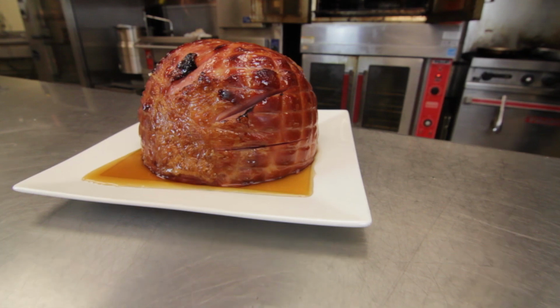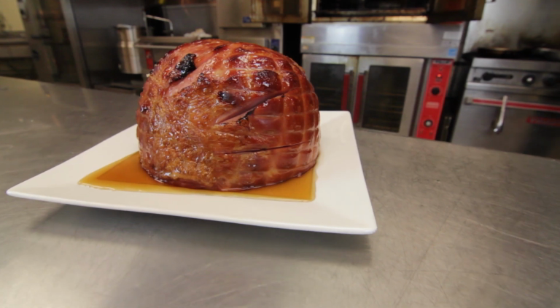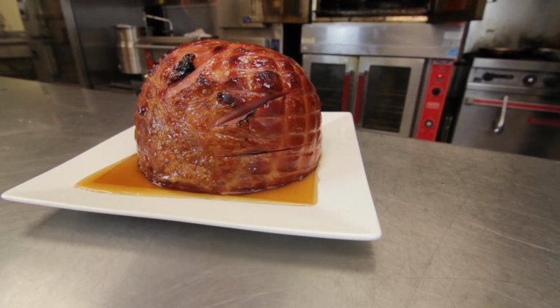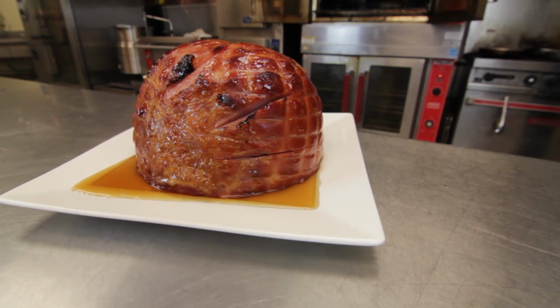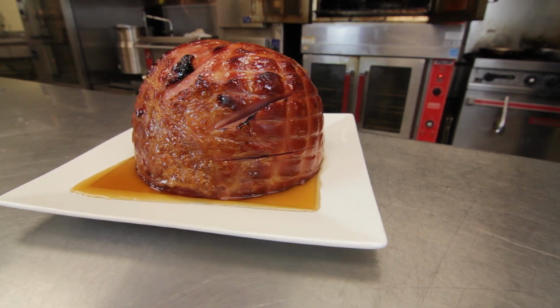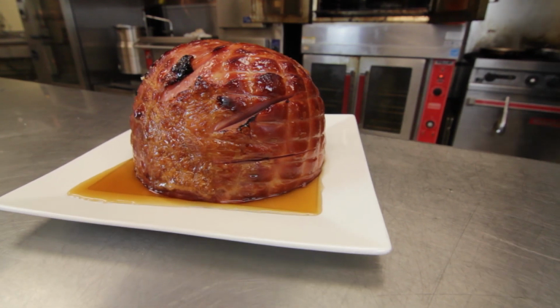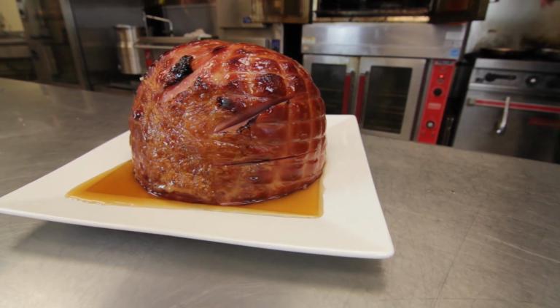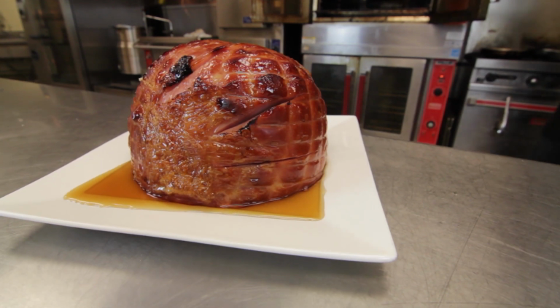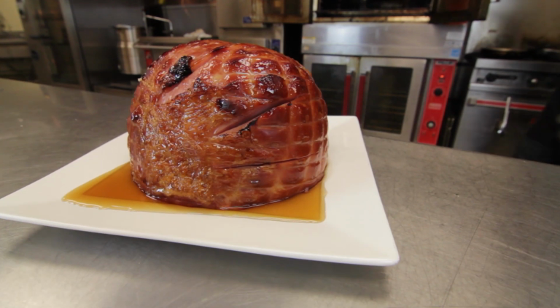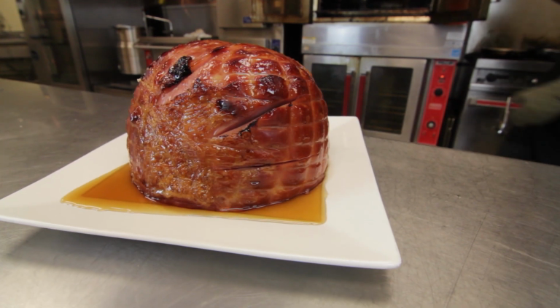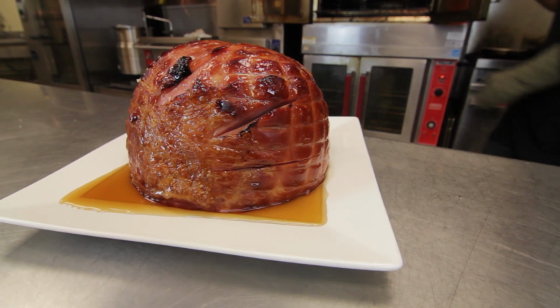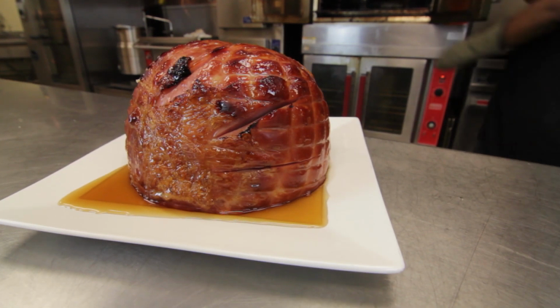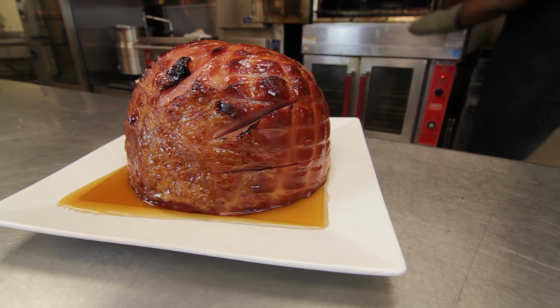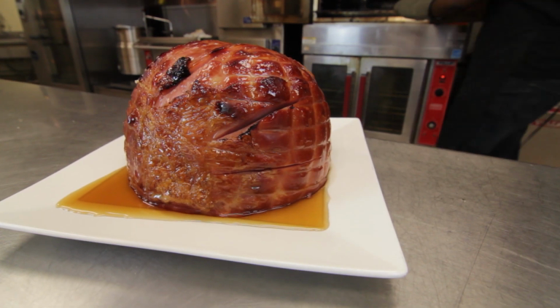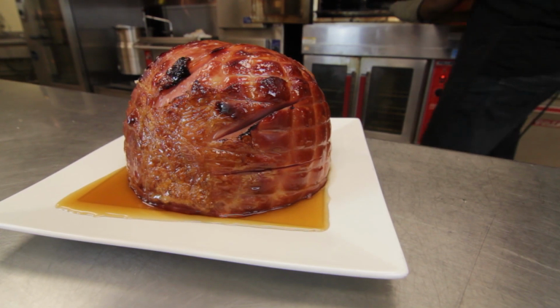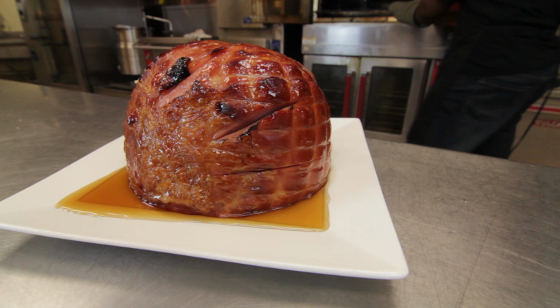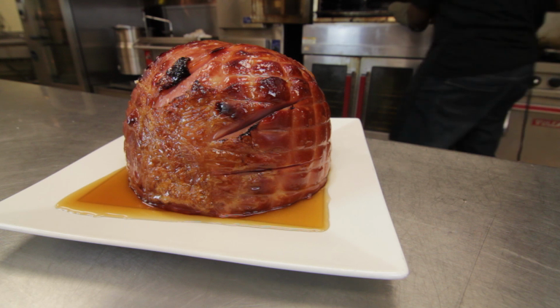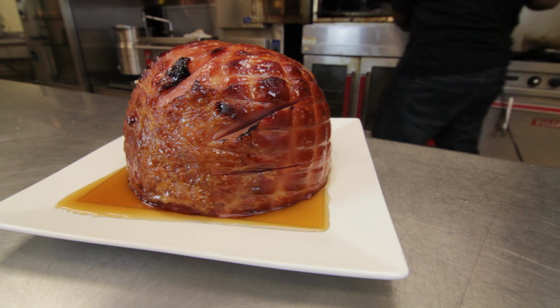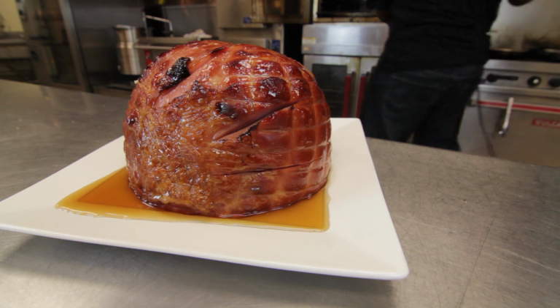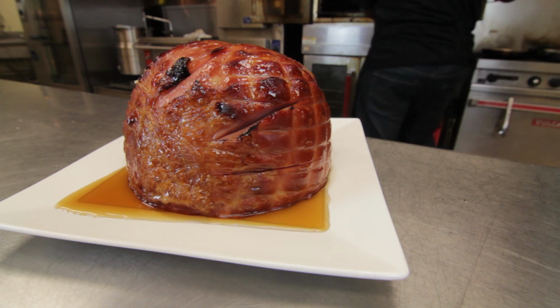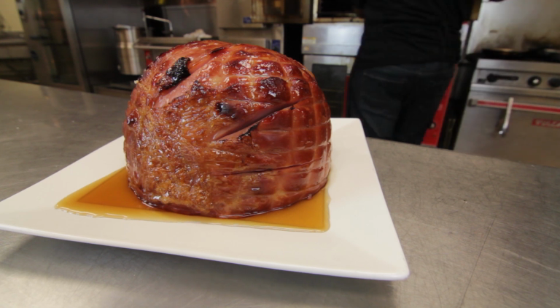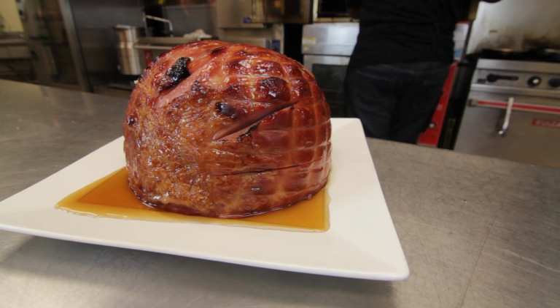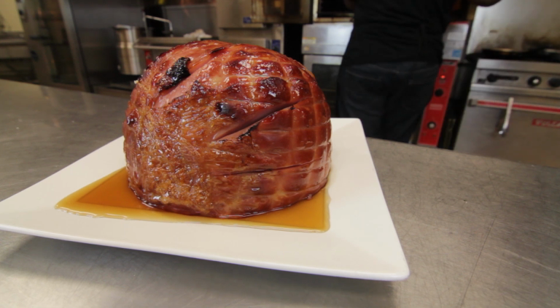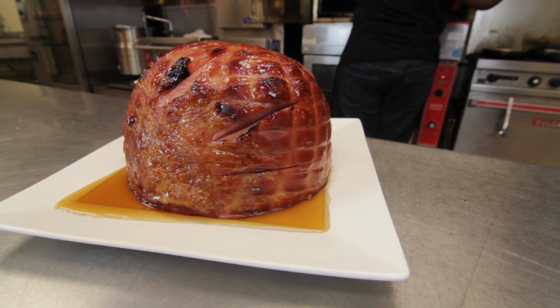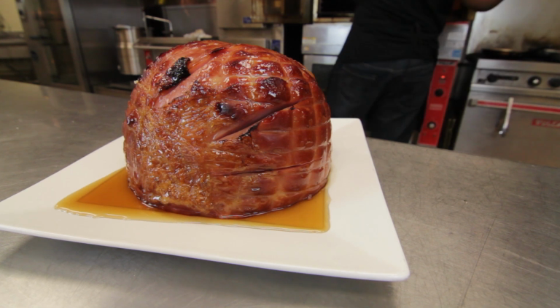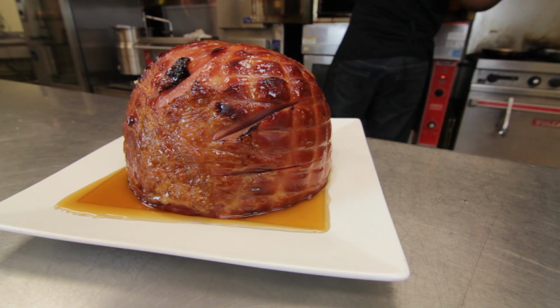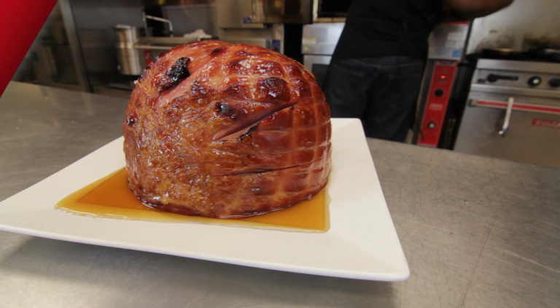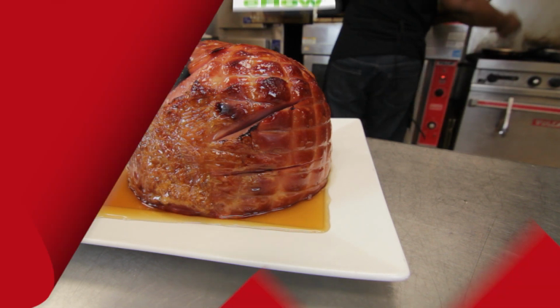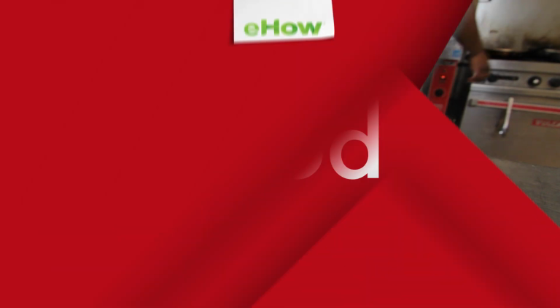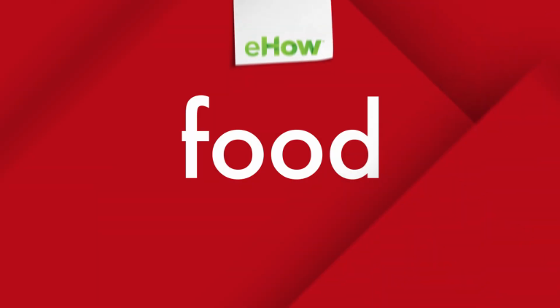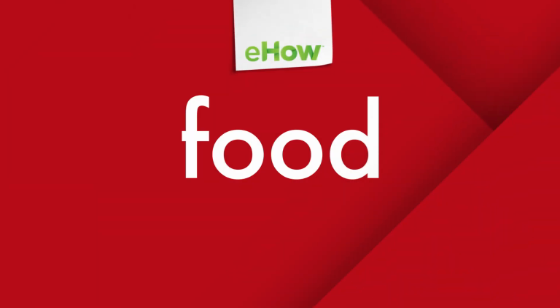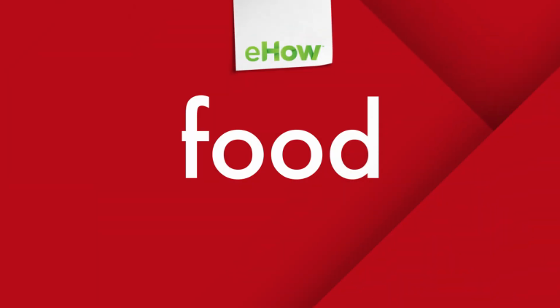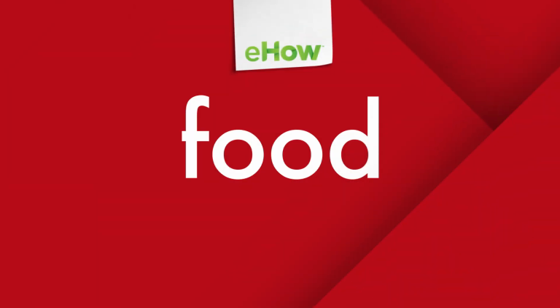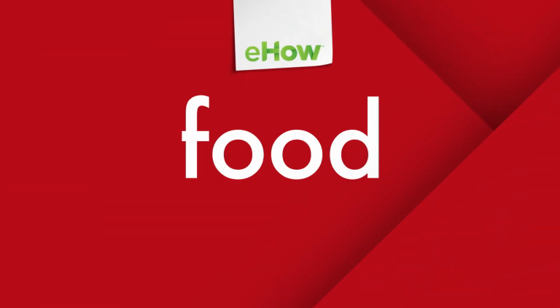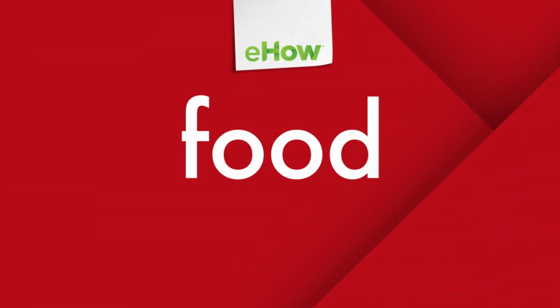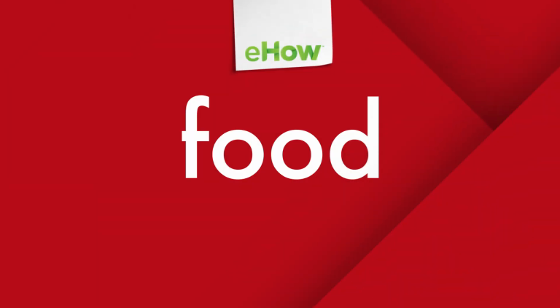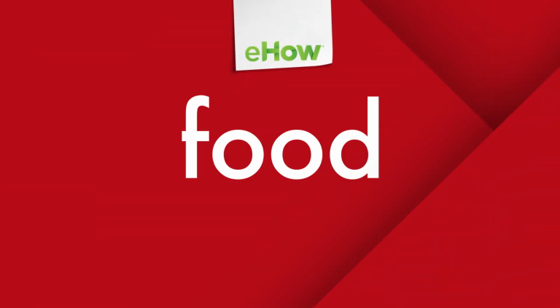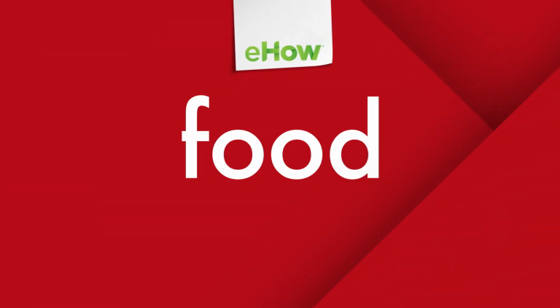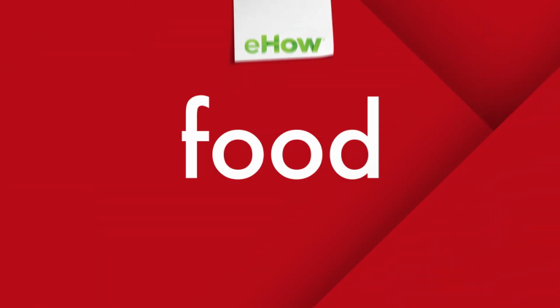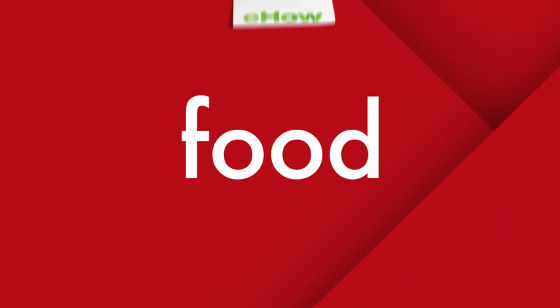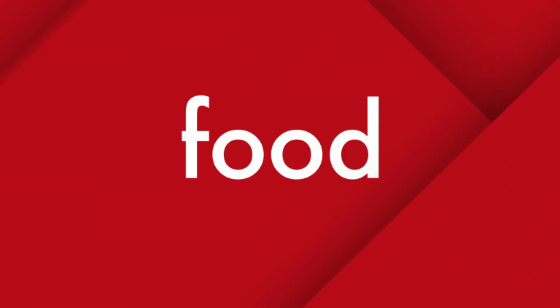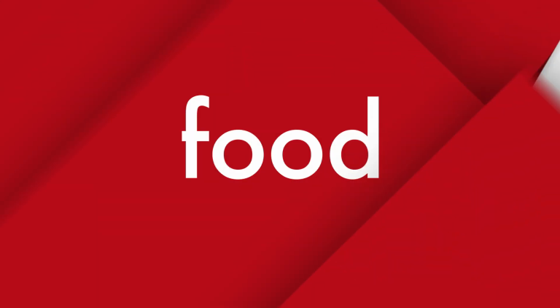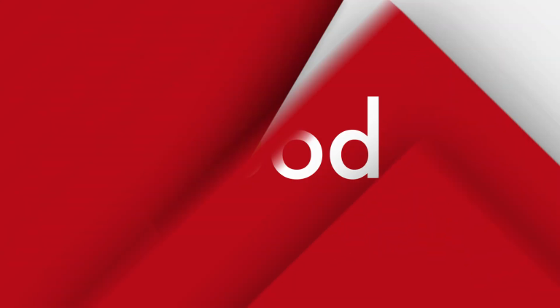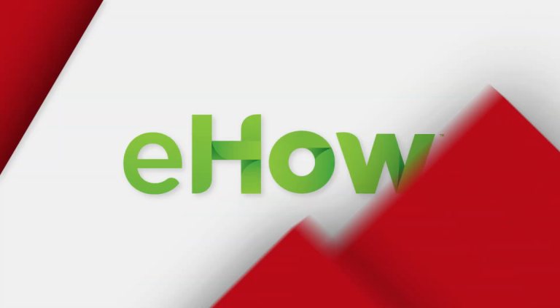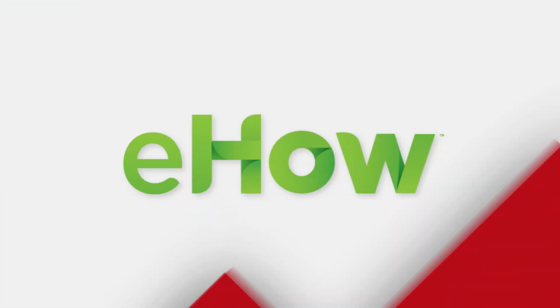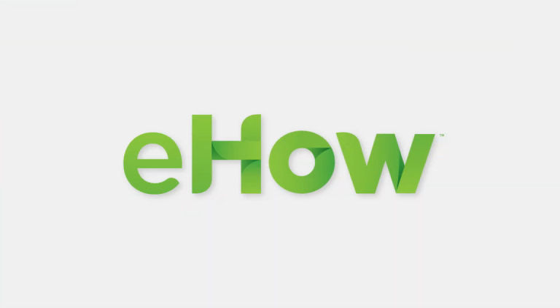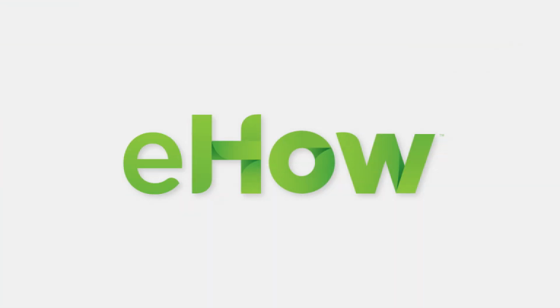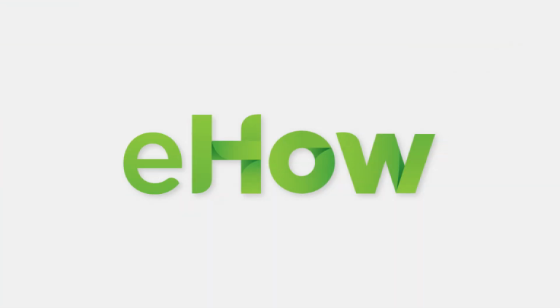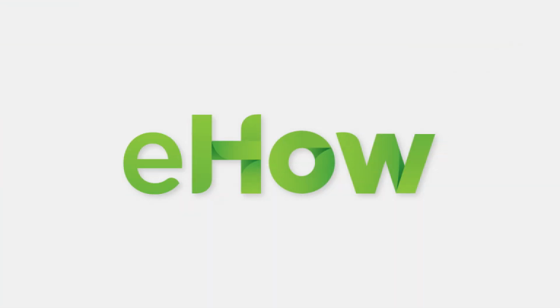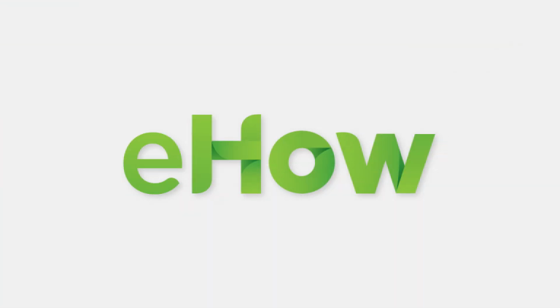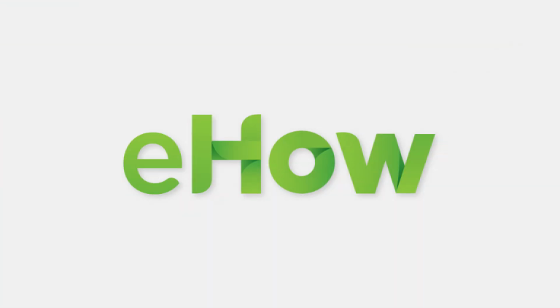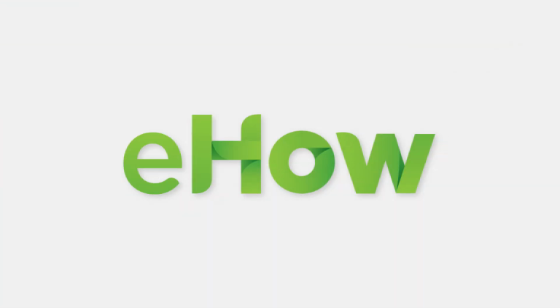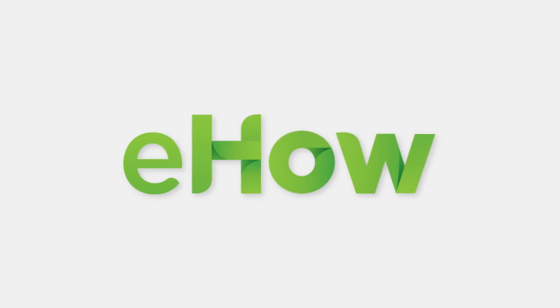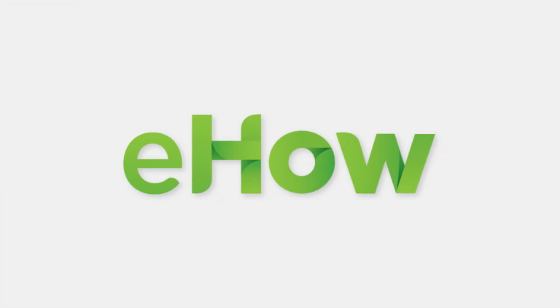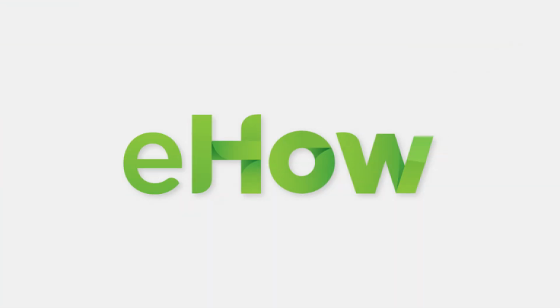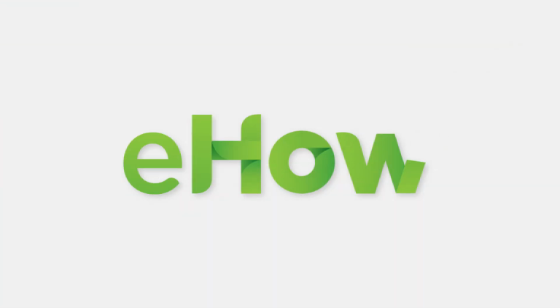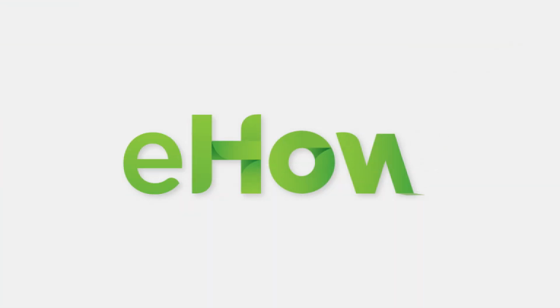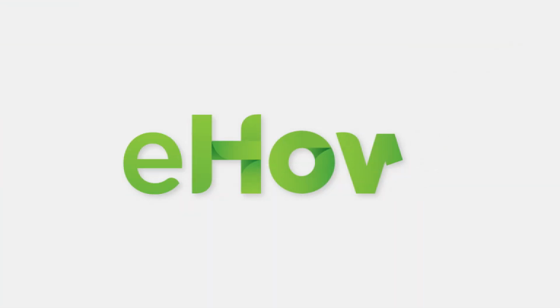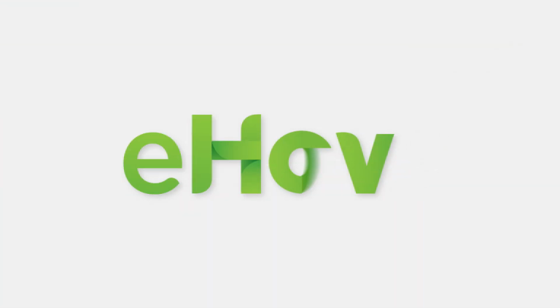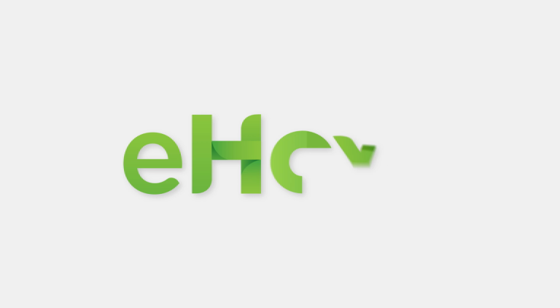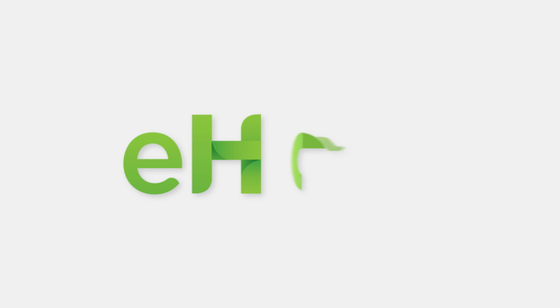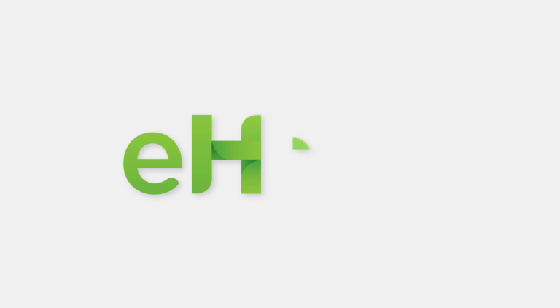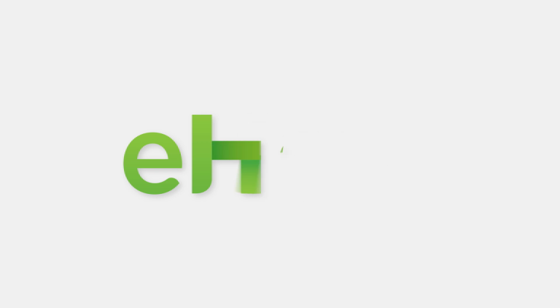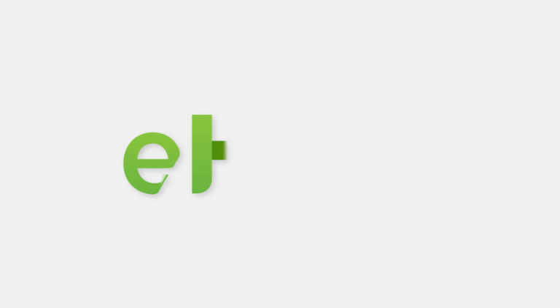I'm Chef Jamel Boyd and that's how you prepare a maple and brown sugar ham. Thank you.